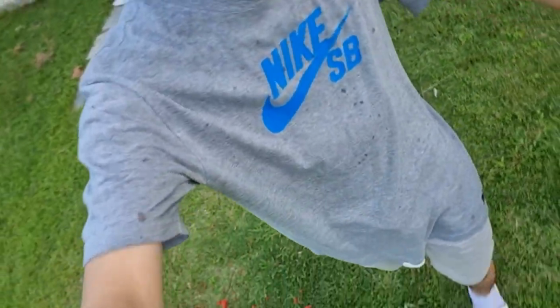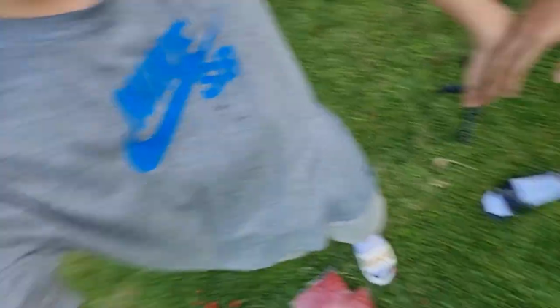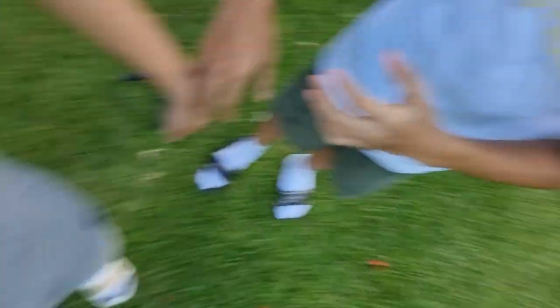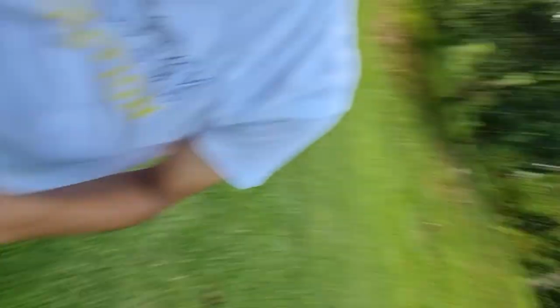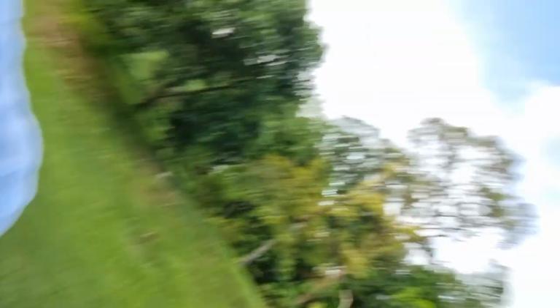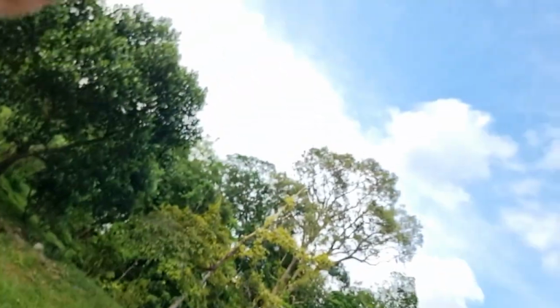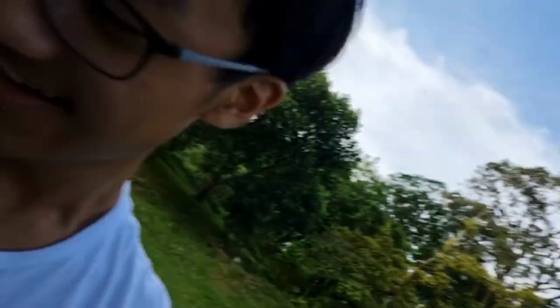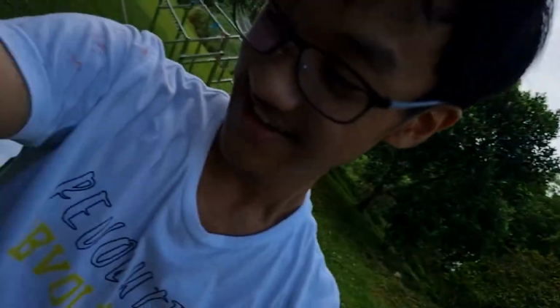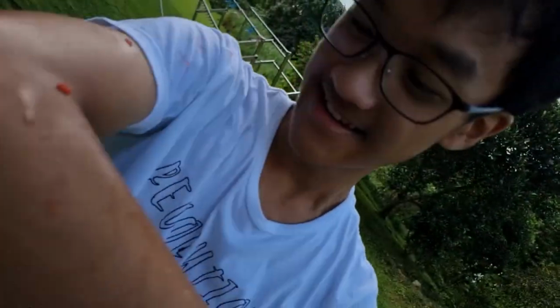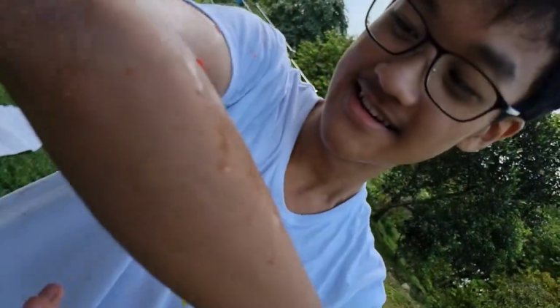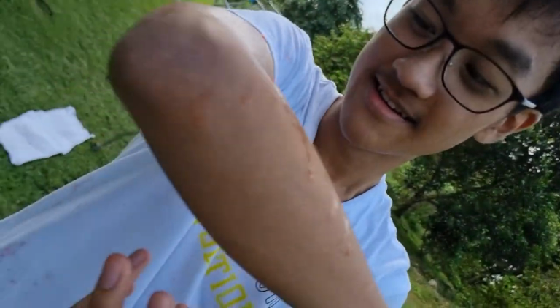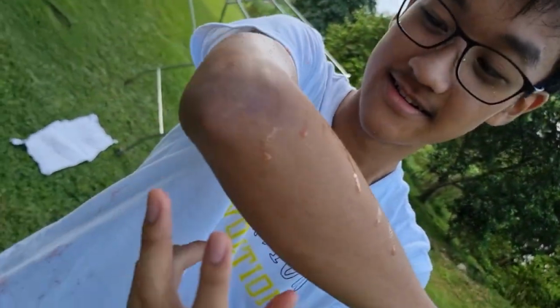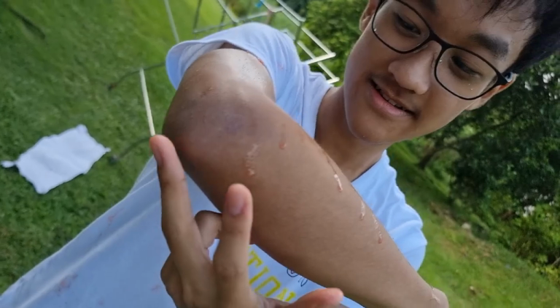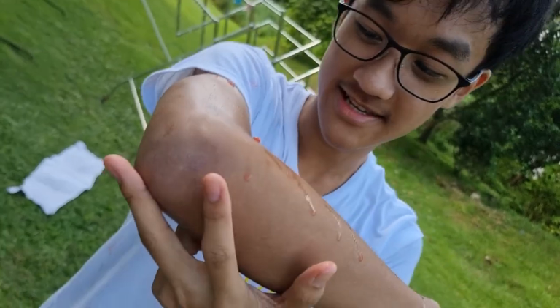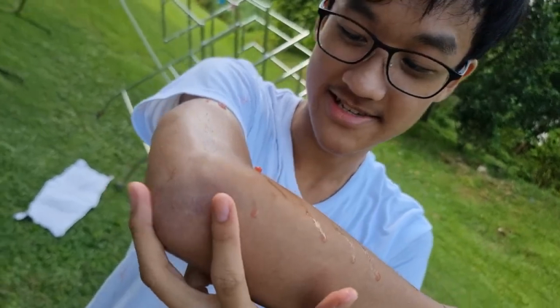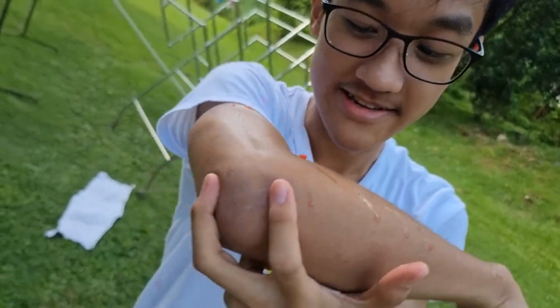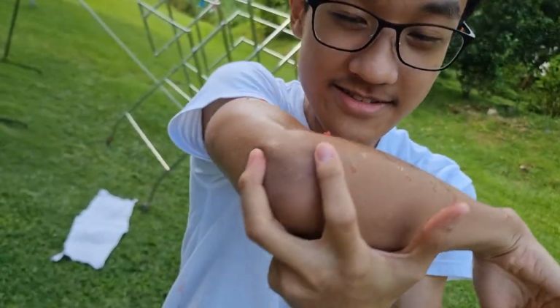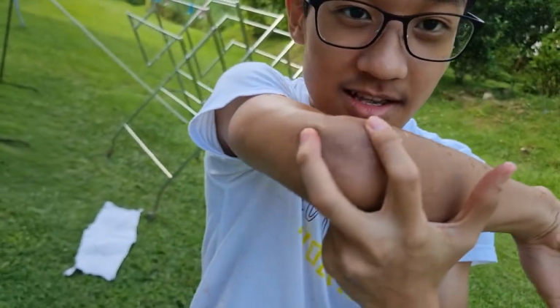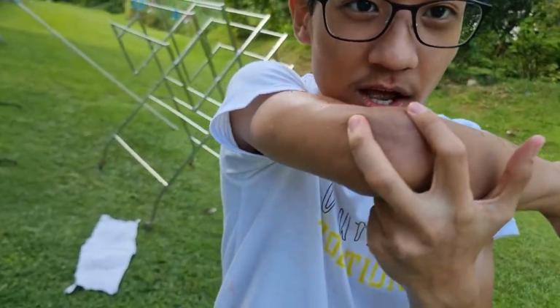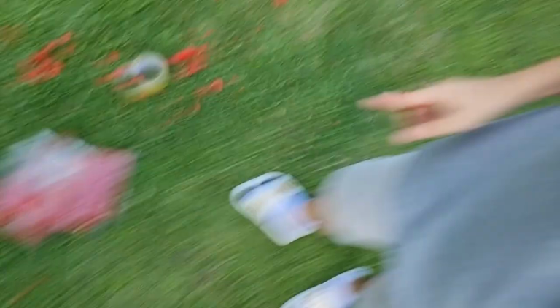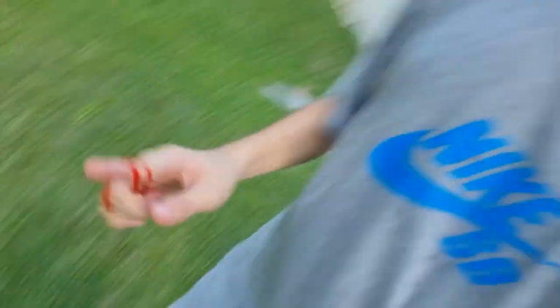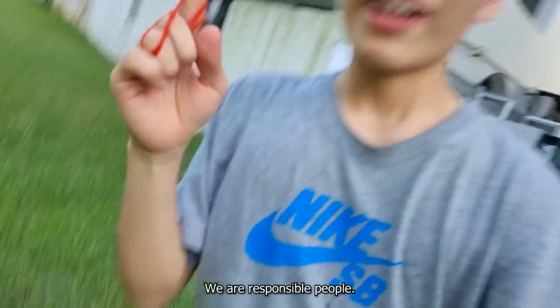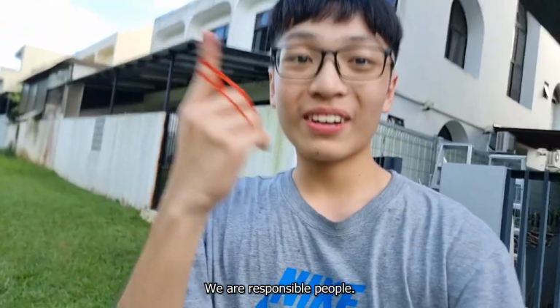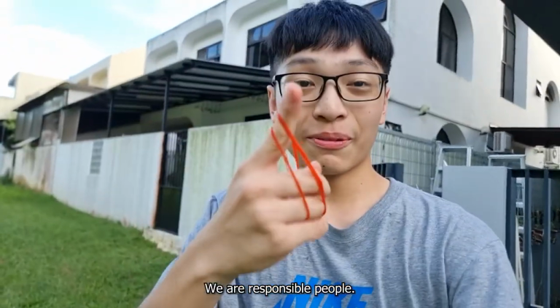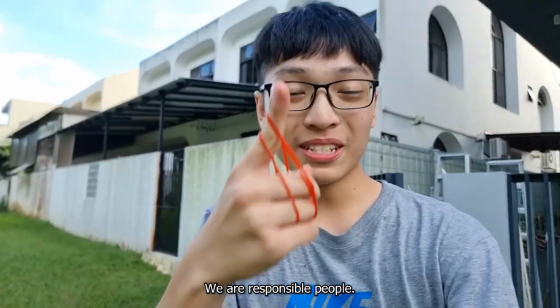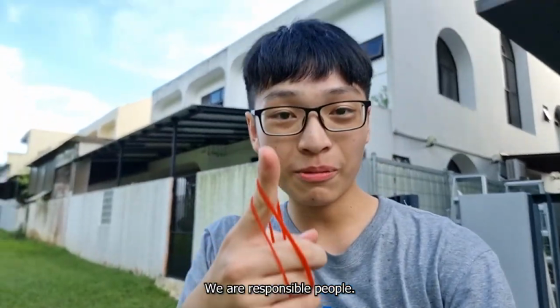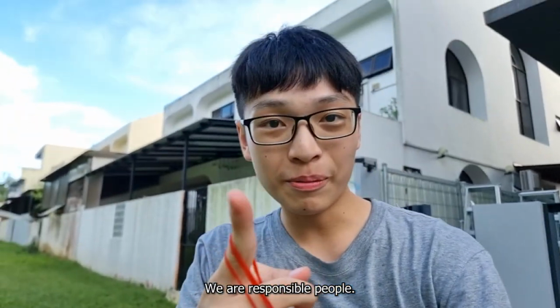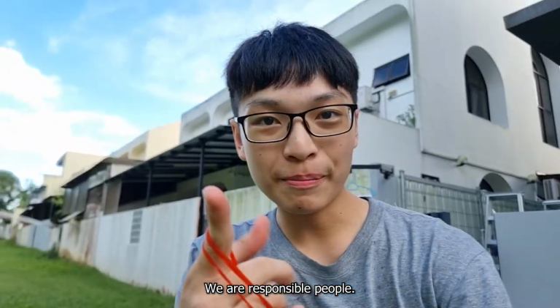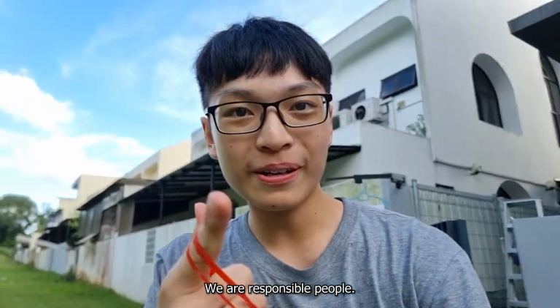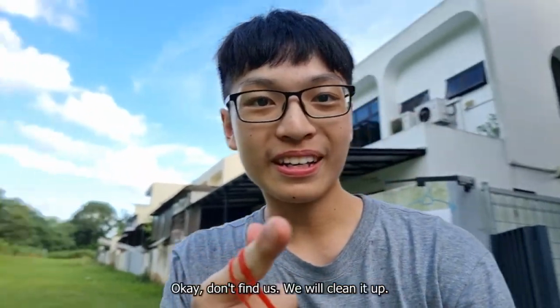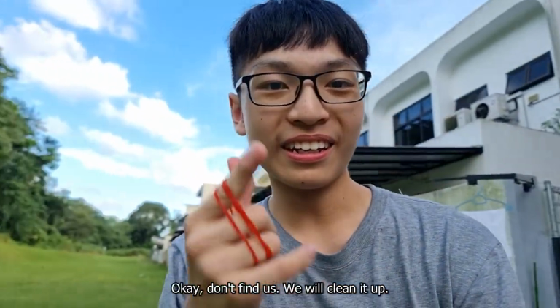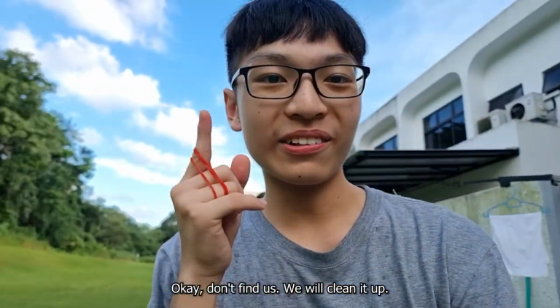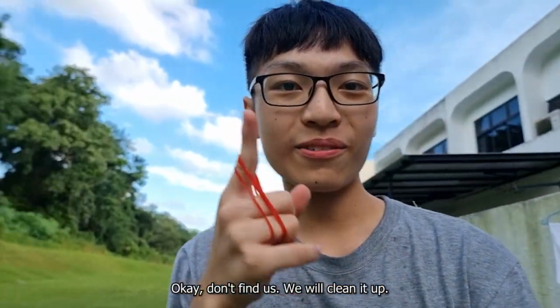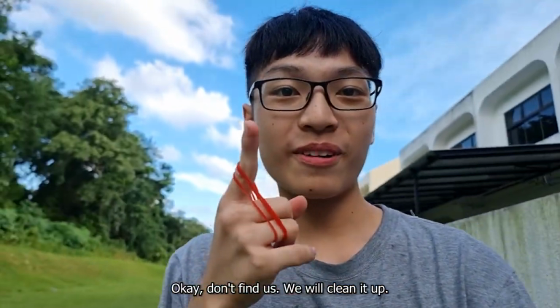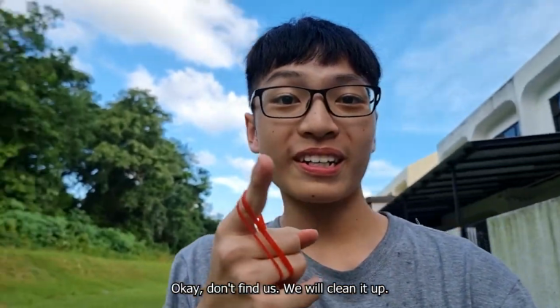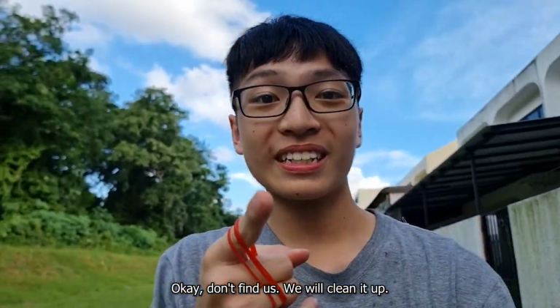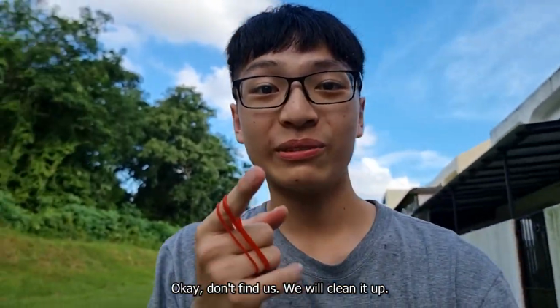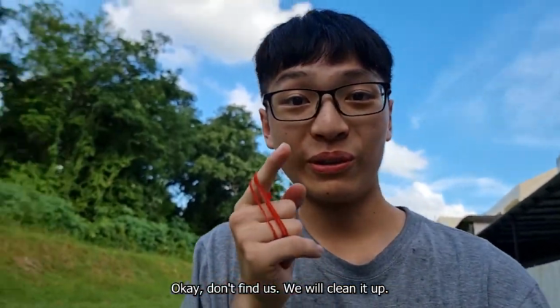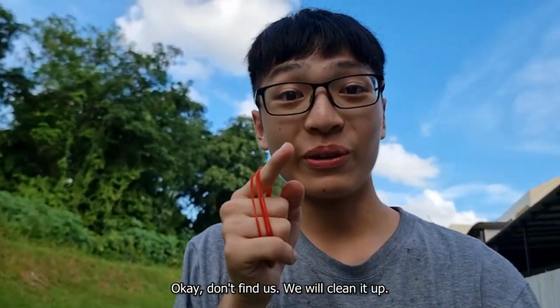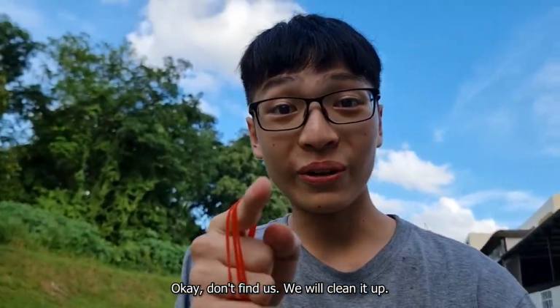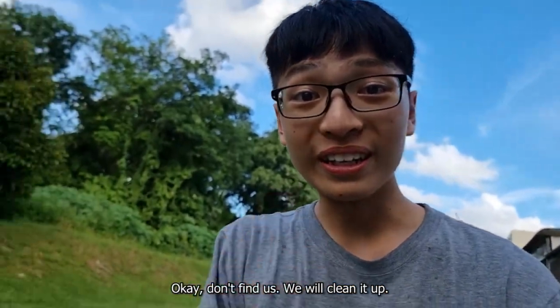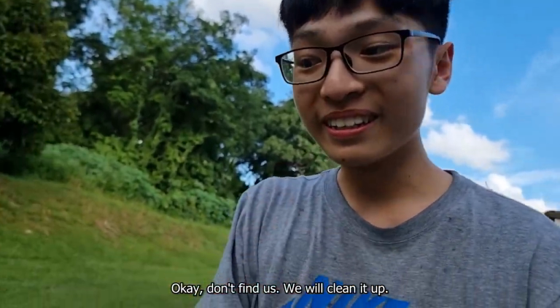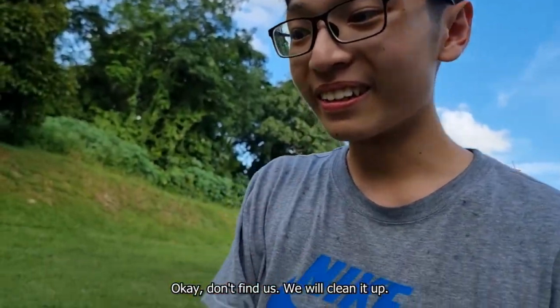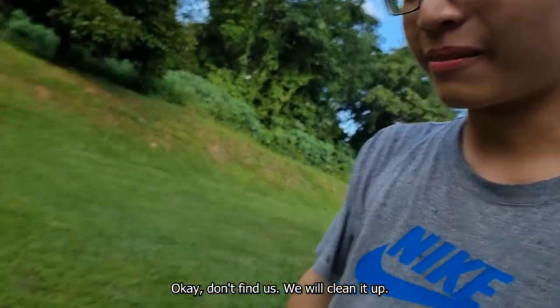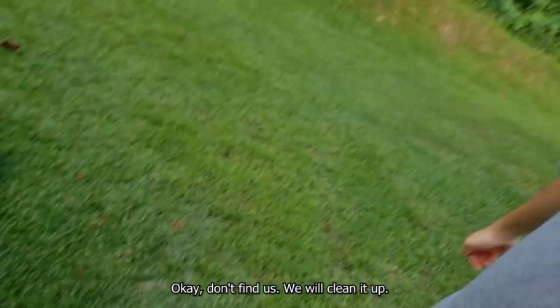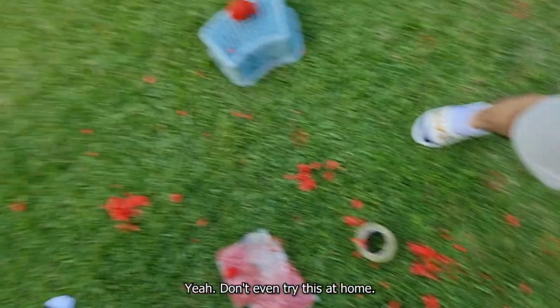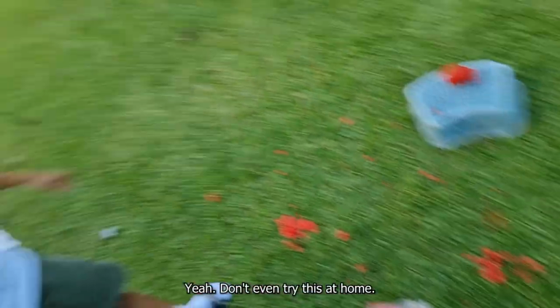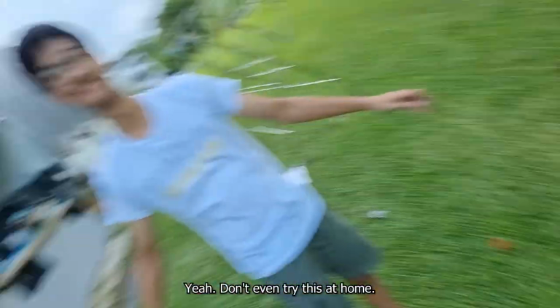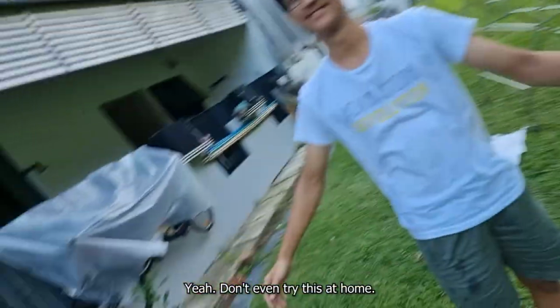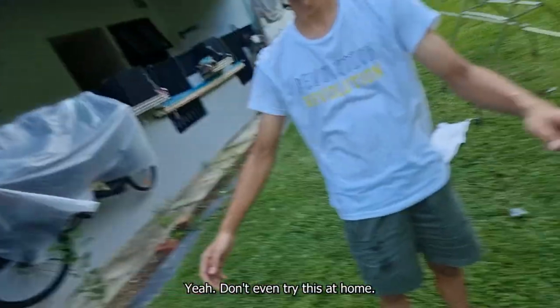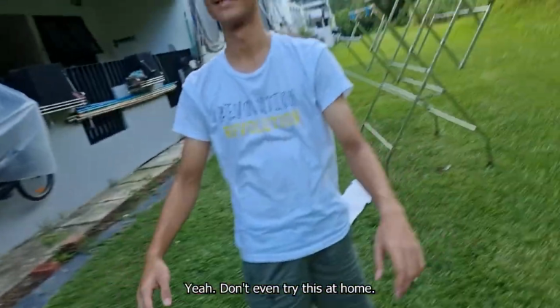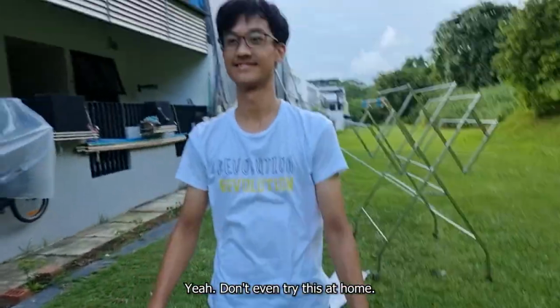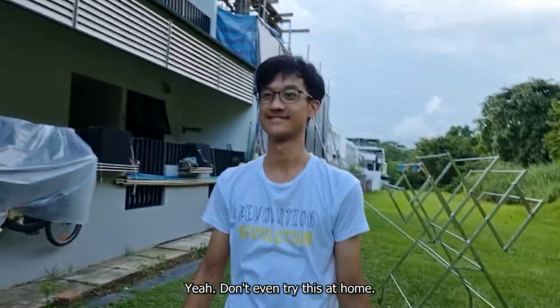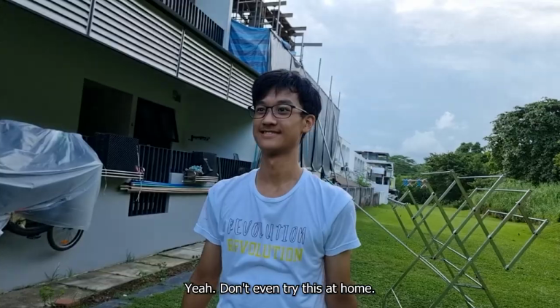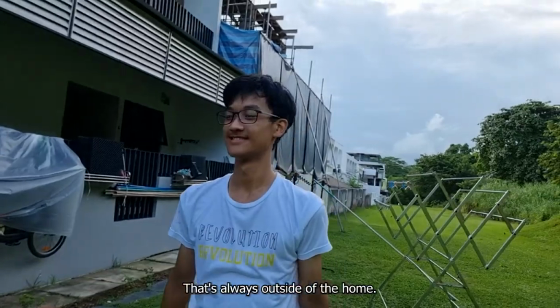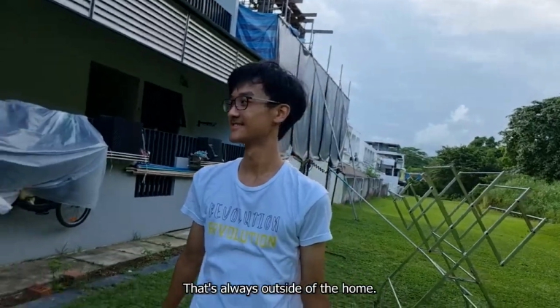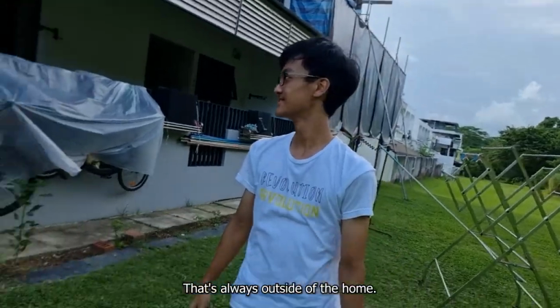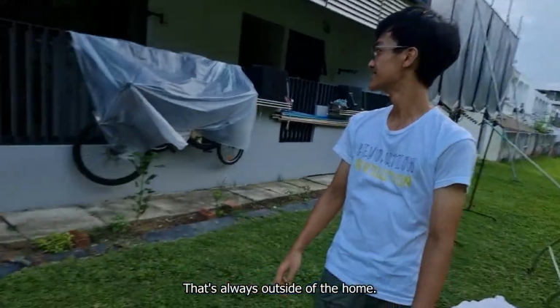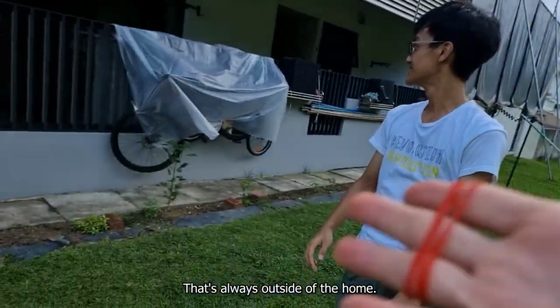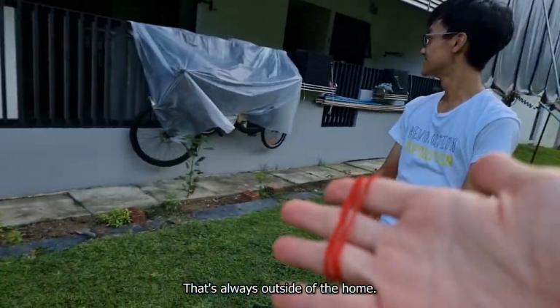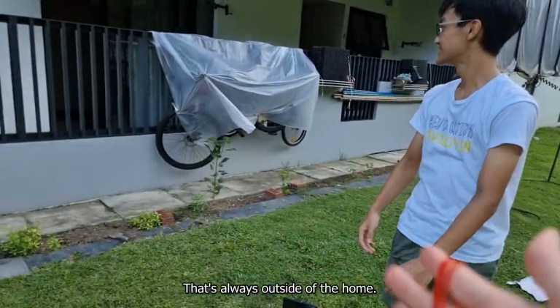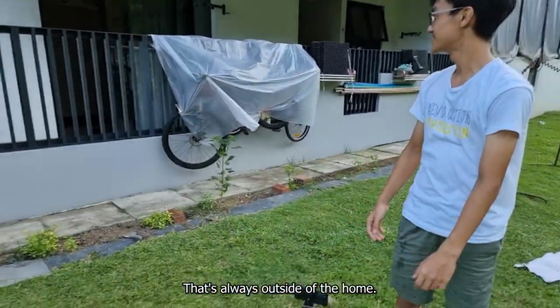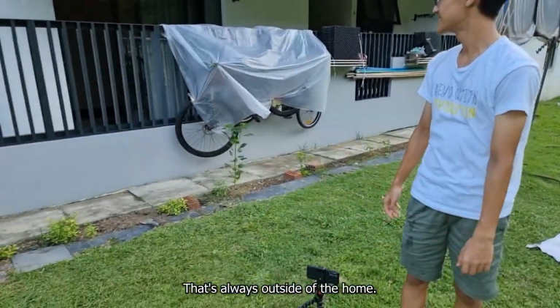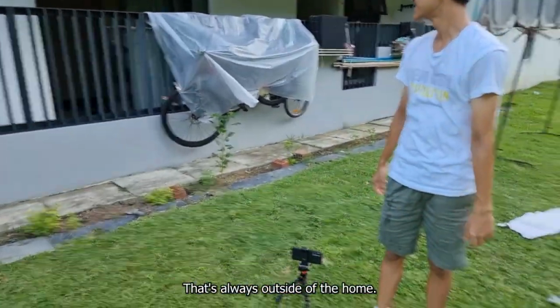It was really dirty. We are responsible people, okay? Don't fine us. We will clean it up. Yeah, don't even try this at home. That's why we're trying it outside of the home.